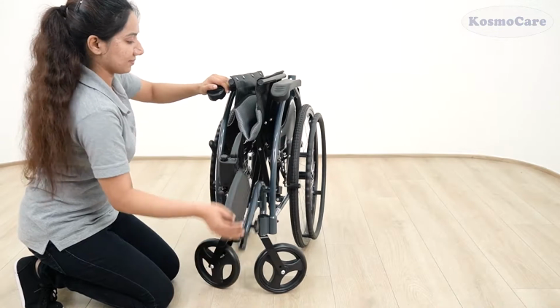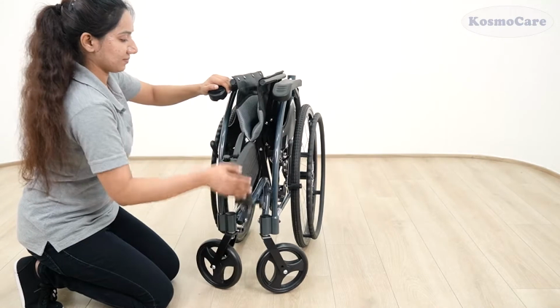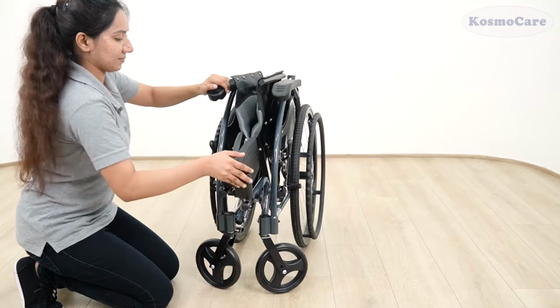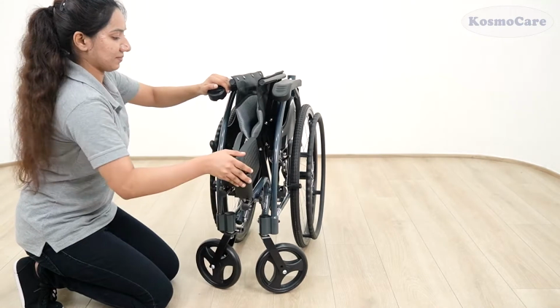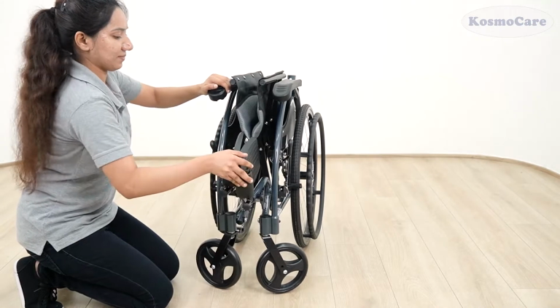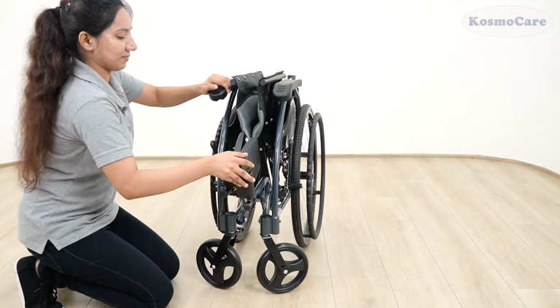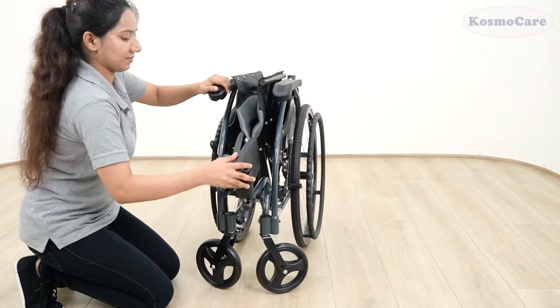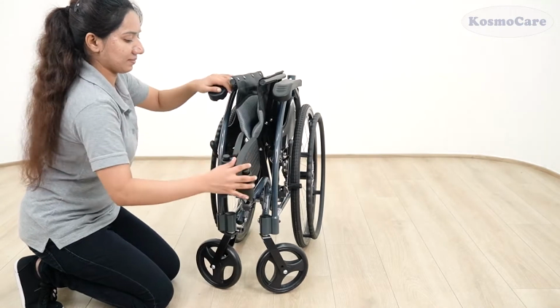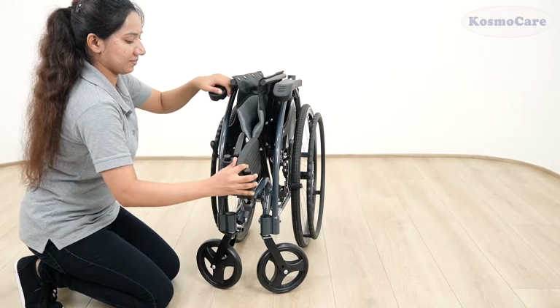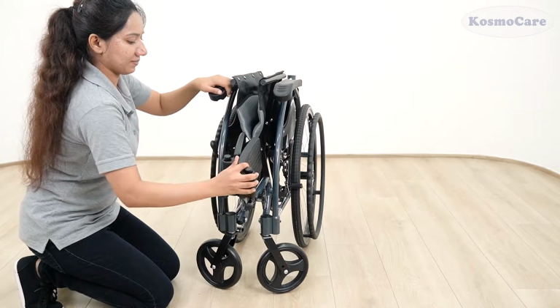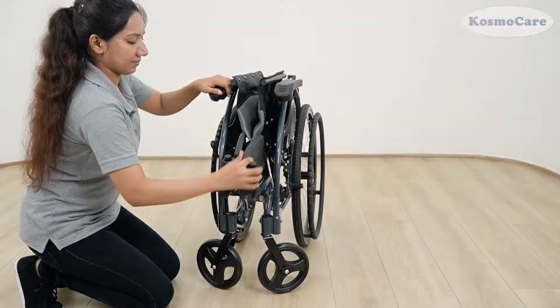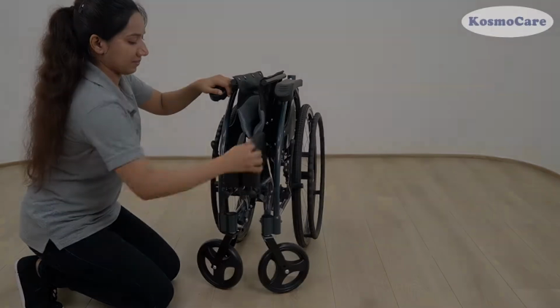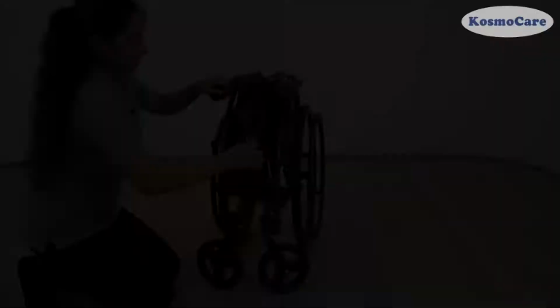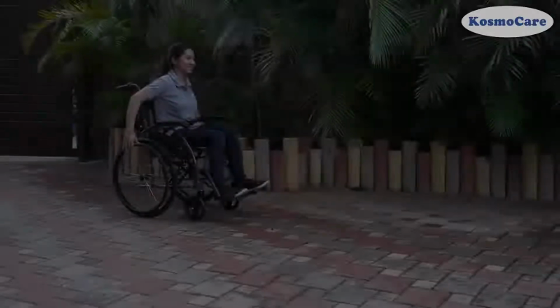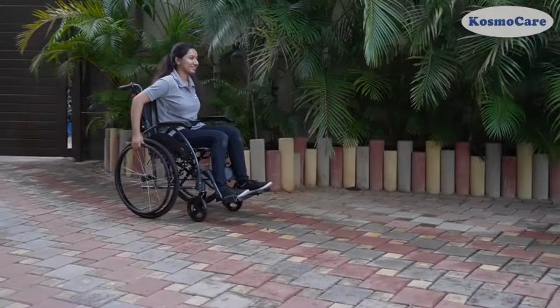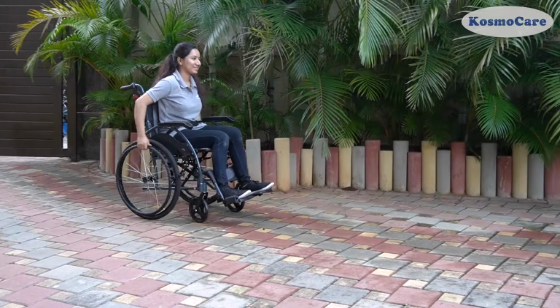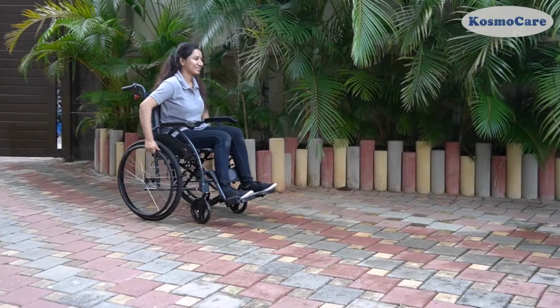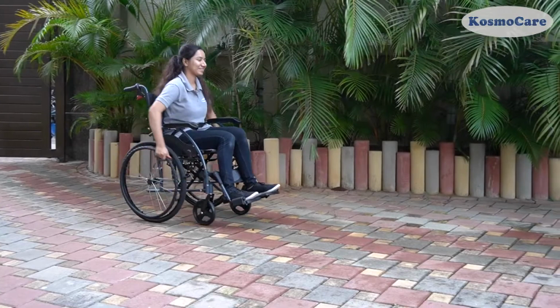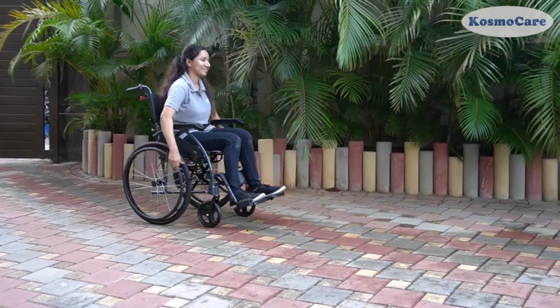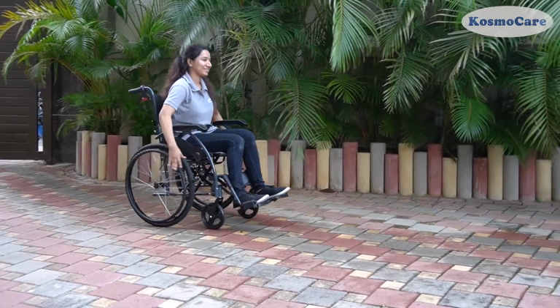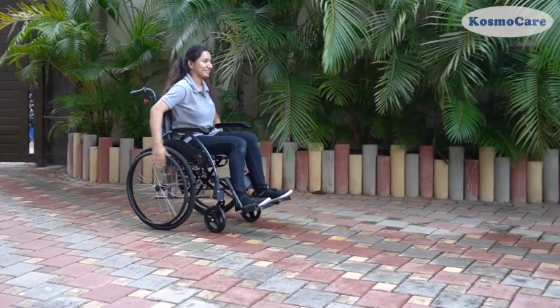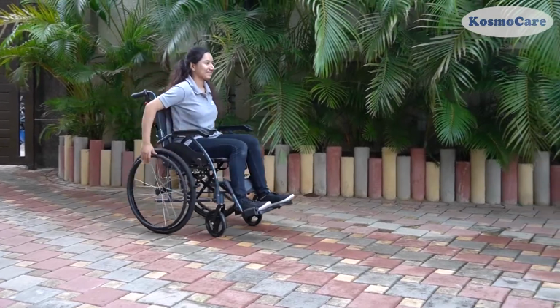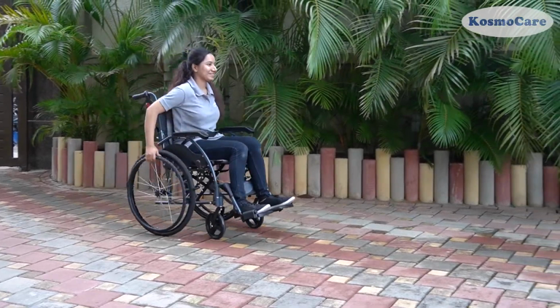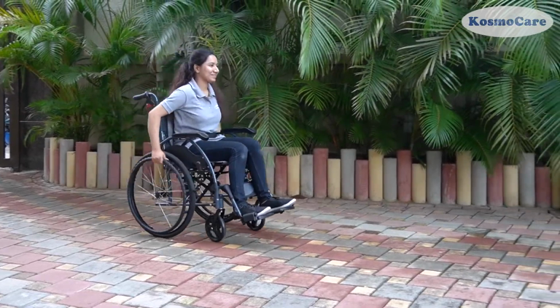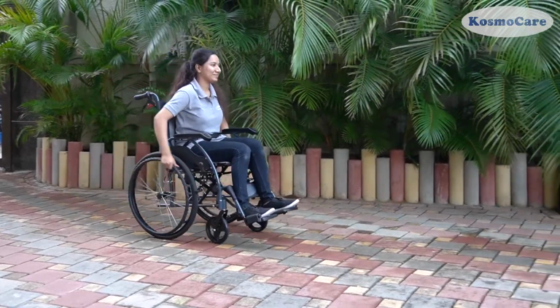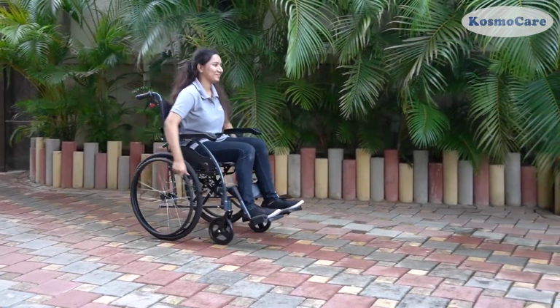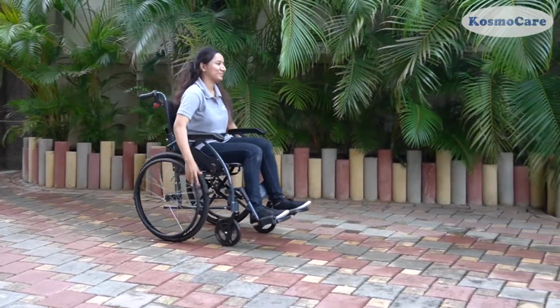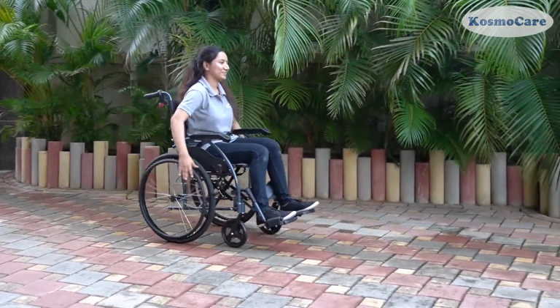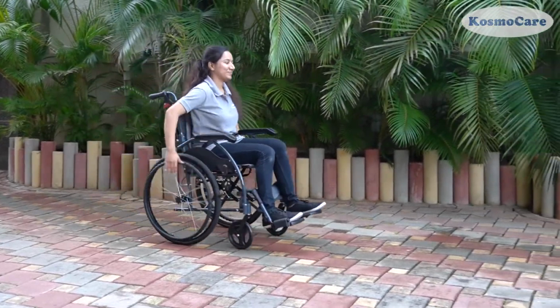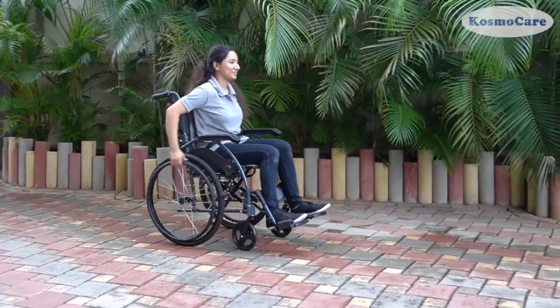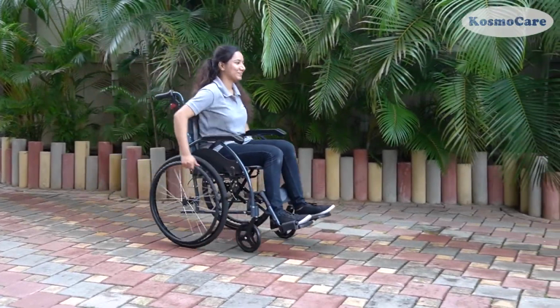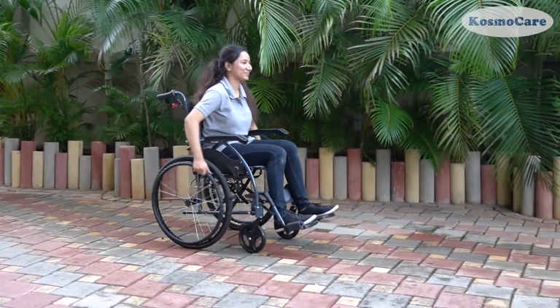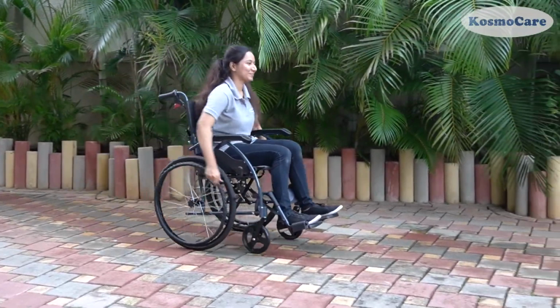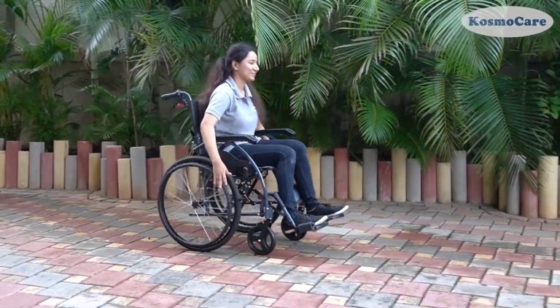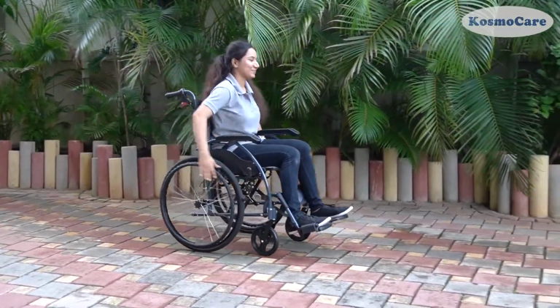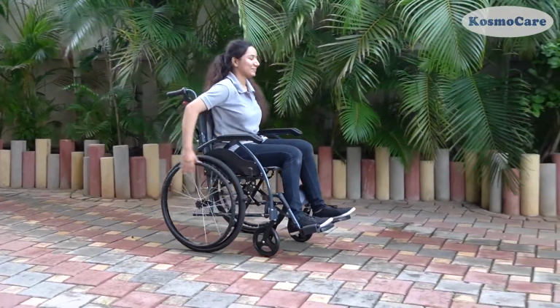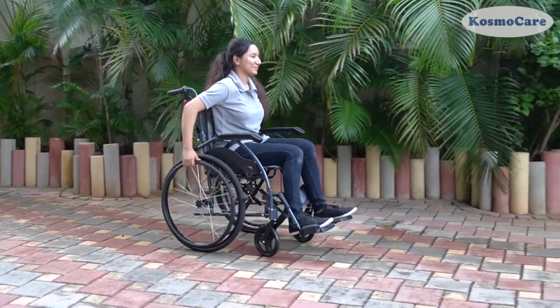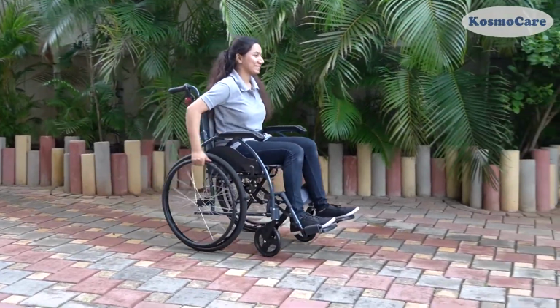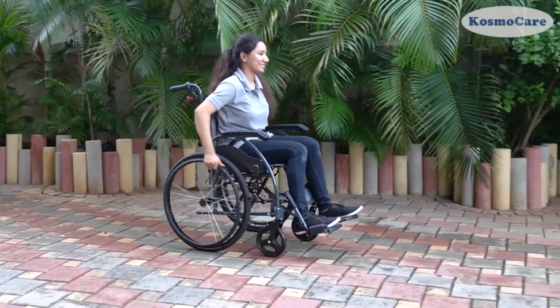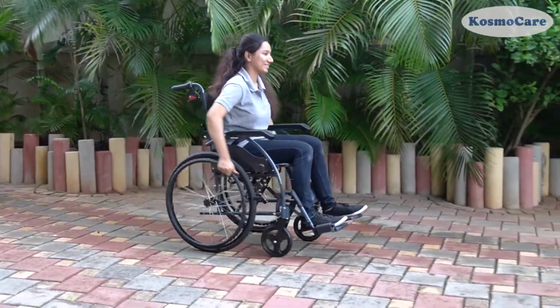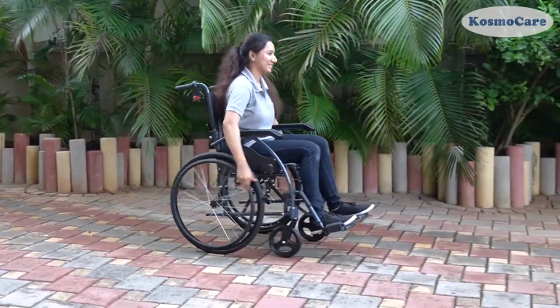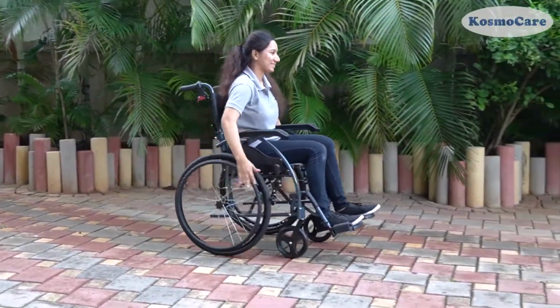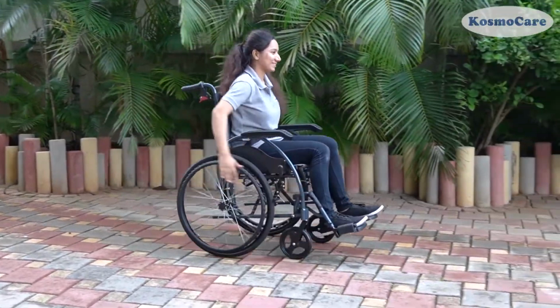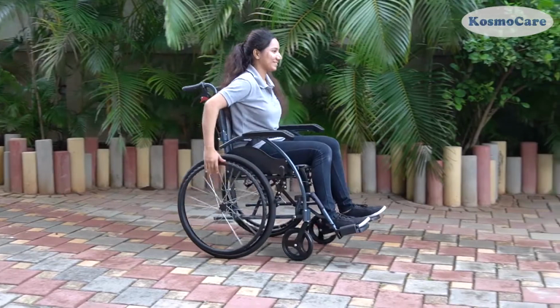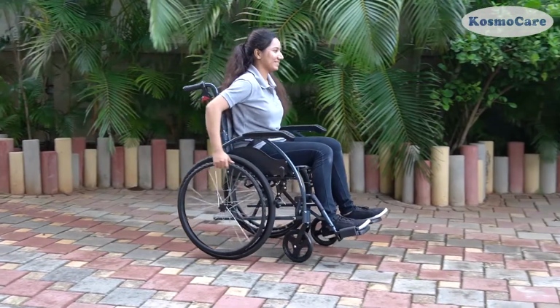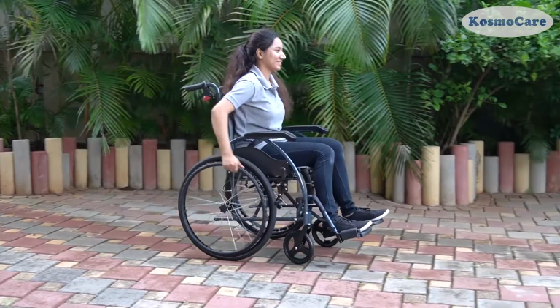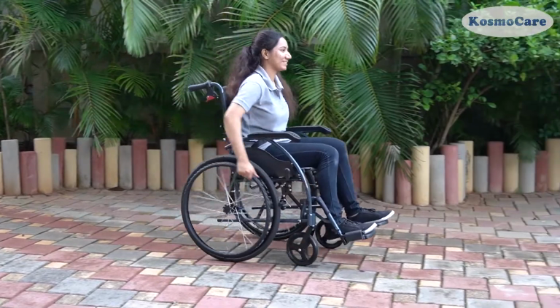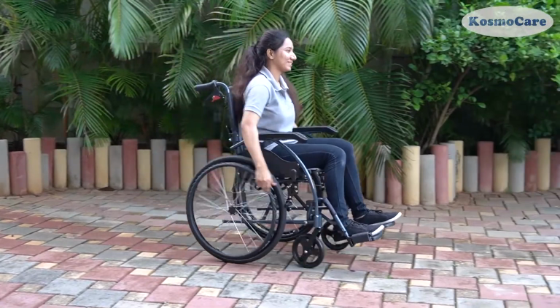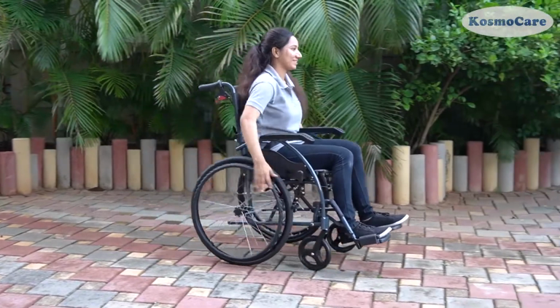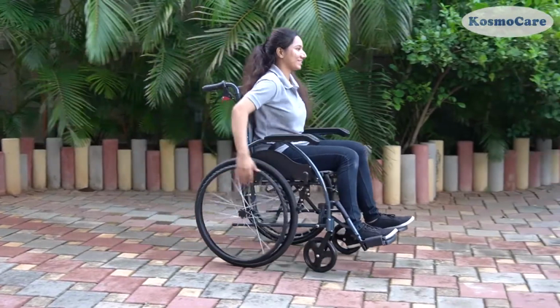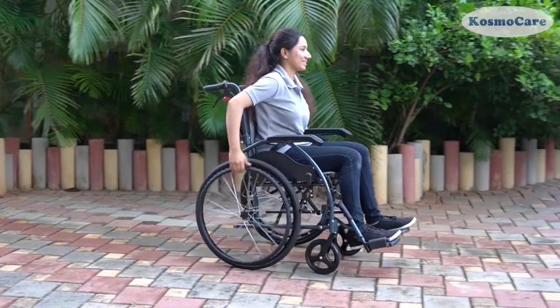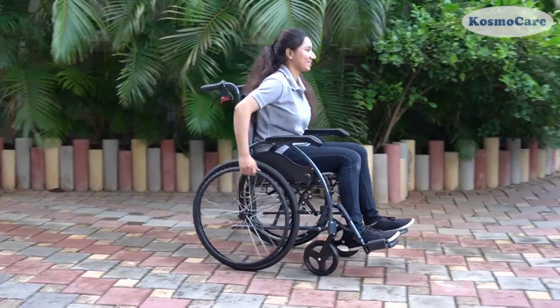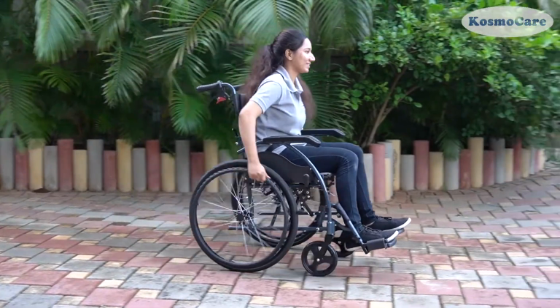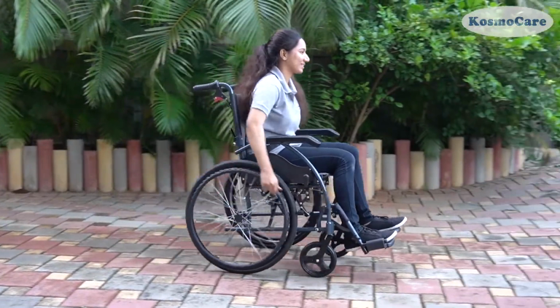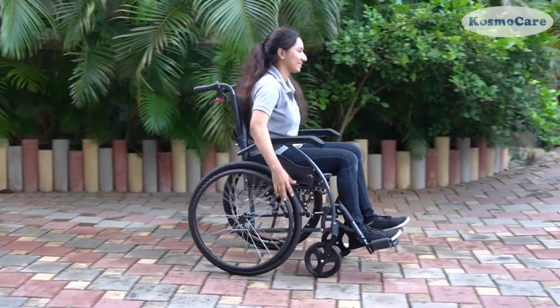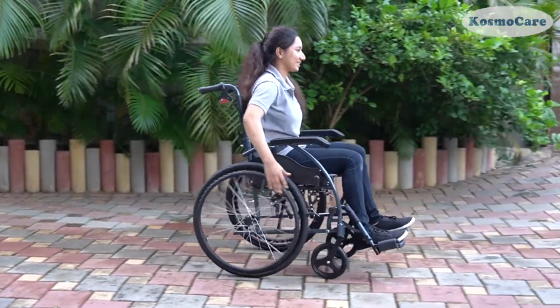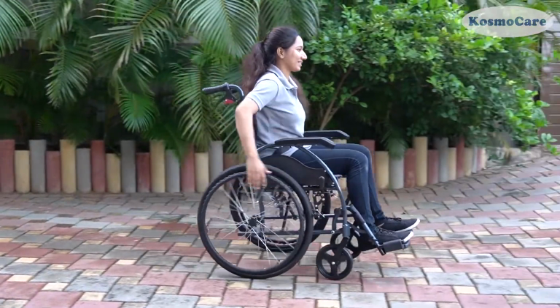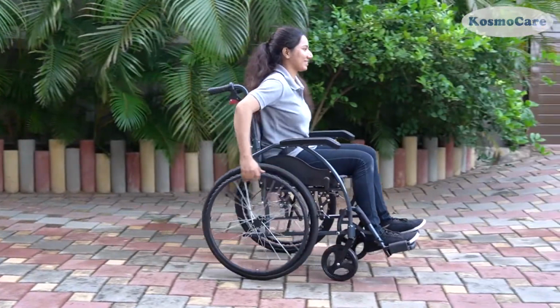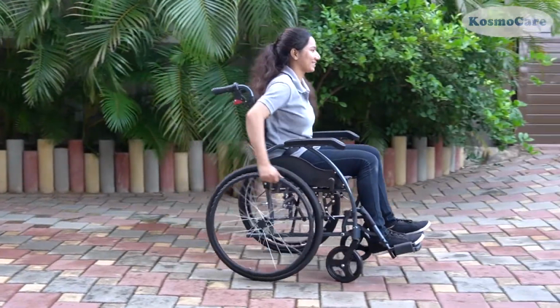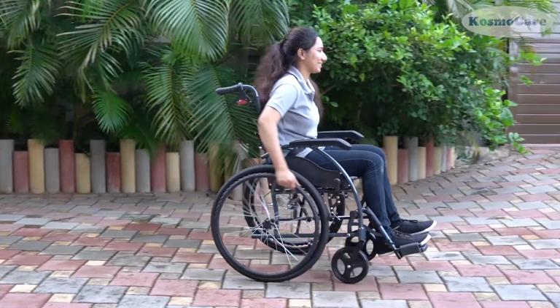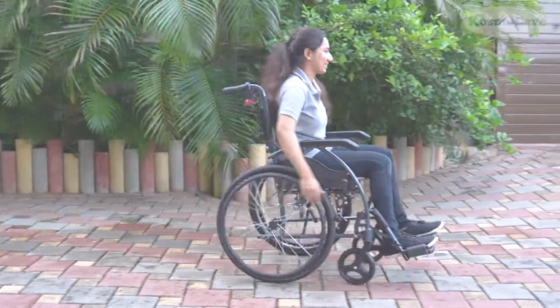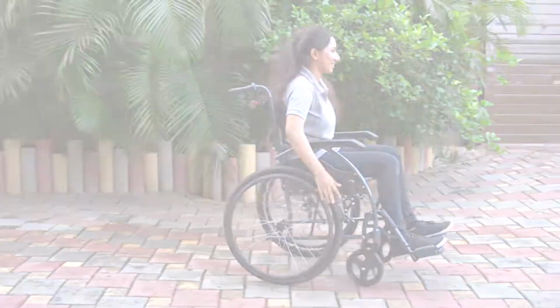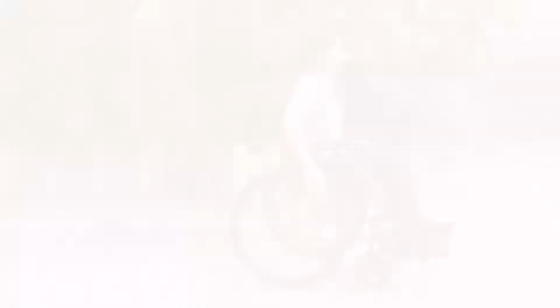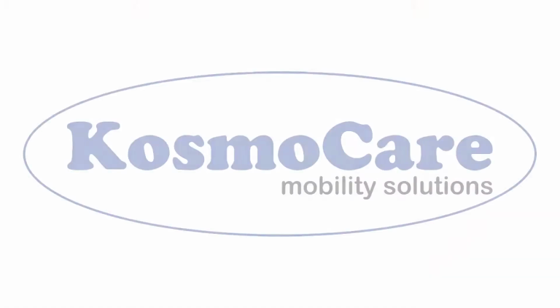So, give your loved ones the convenience and freedom they deserve, with the Elegant Breeze Wheelchair from CosmoCare.